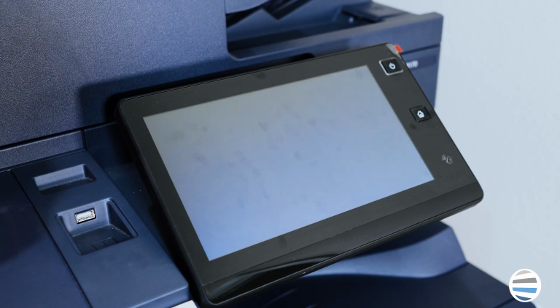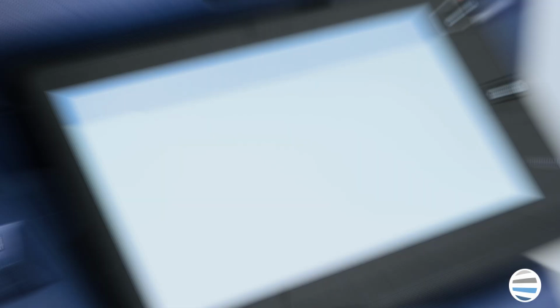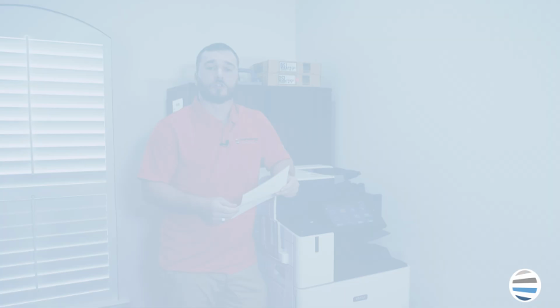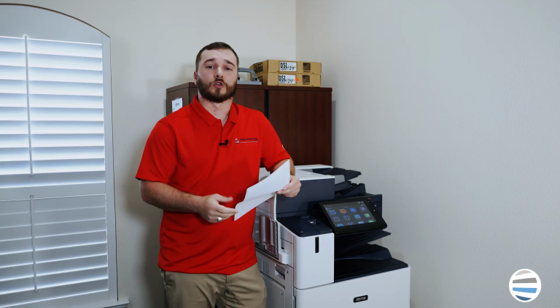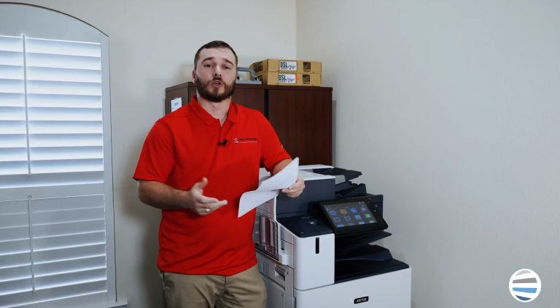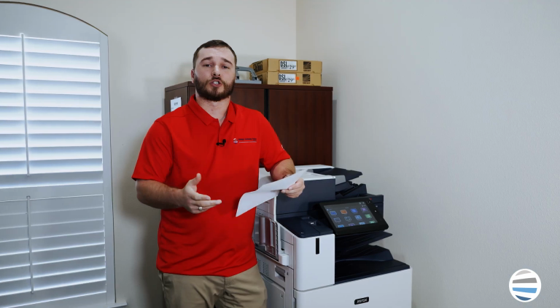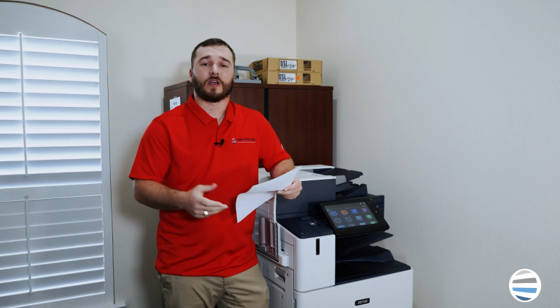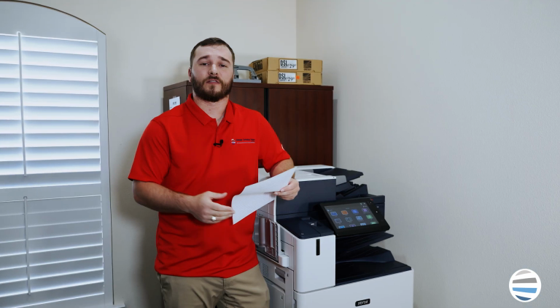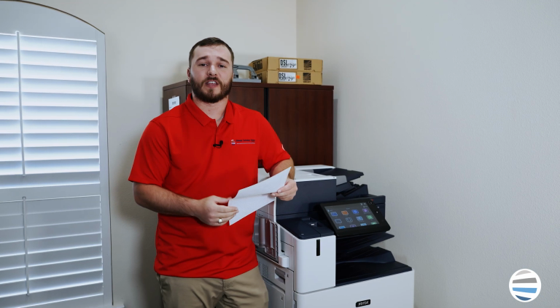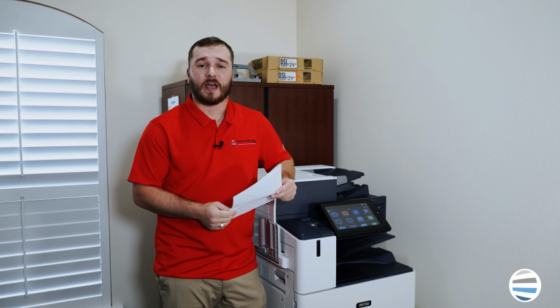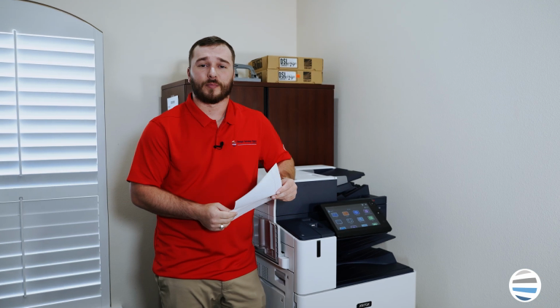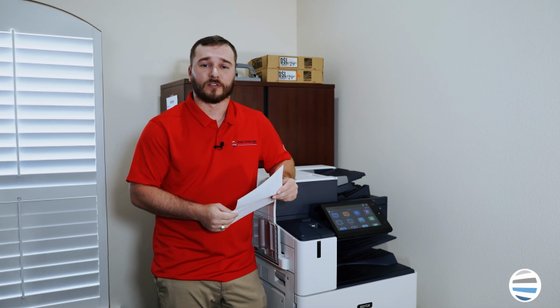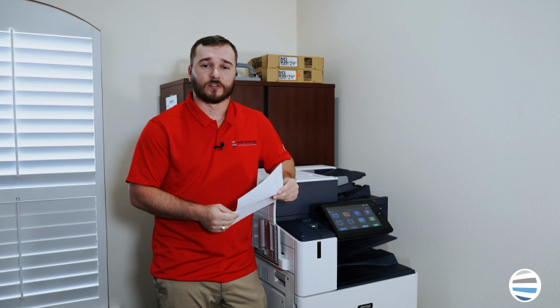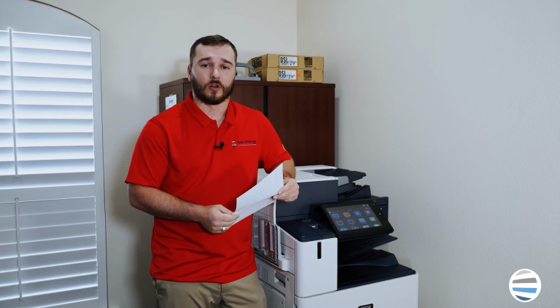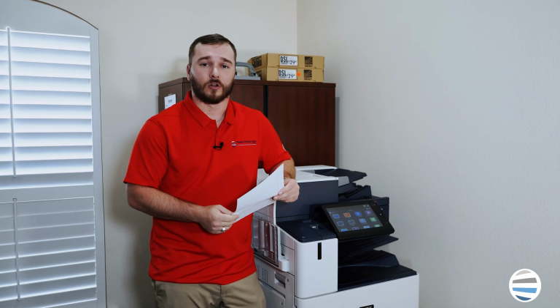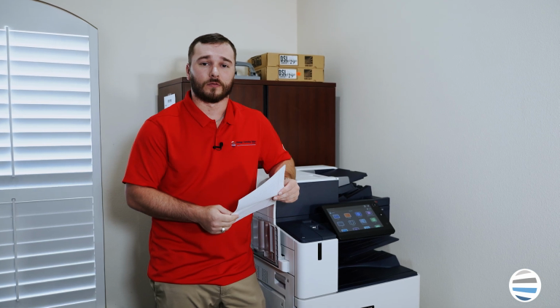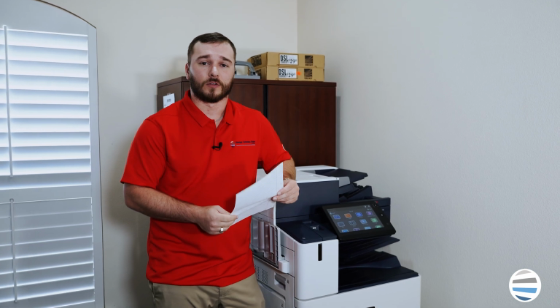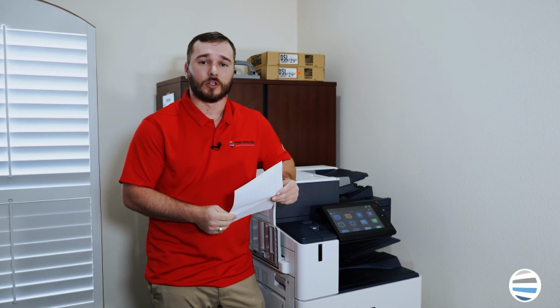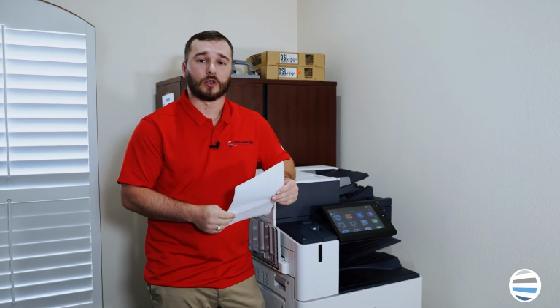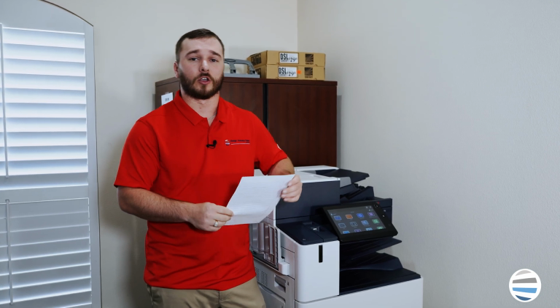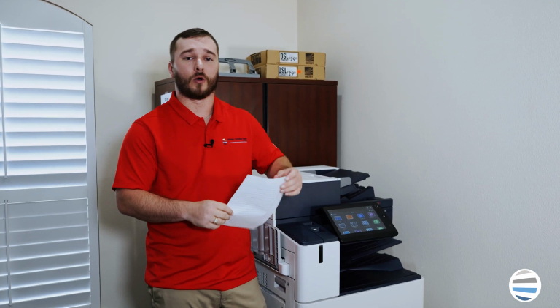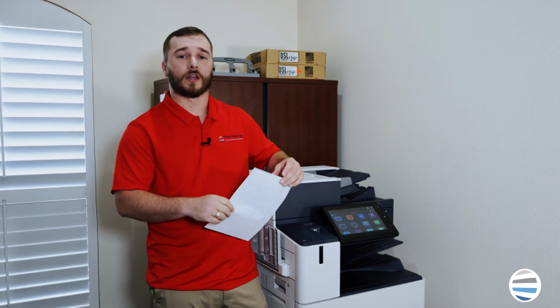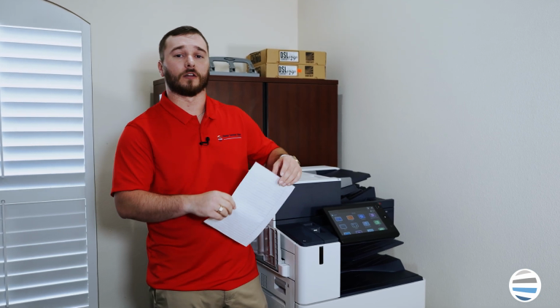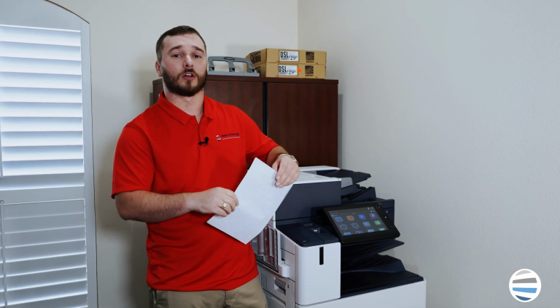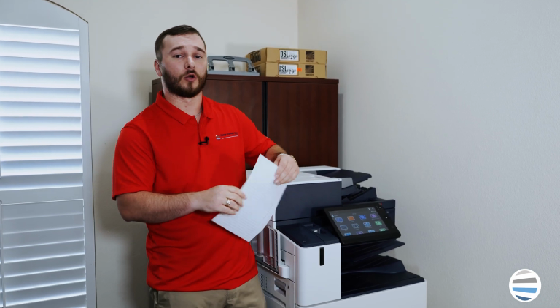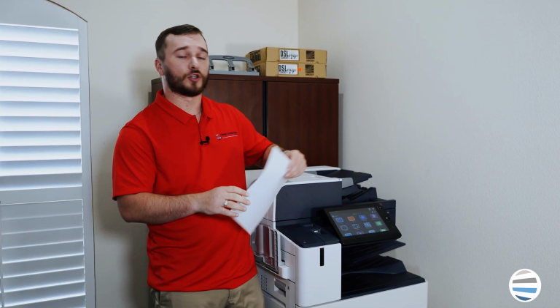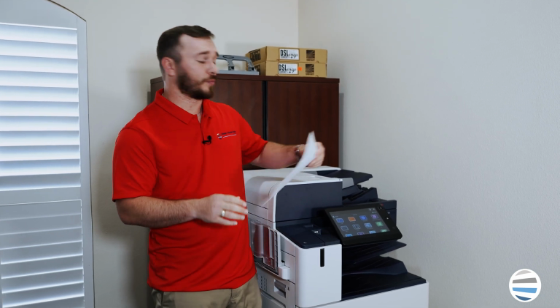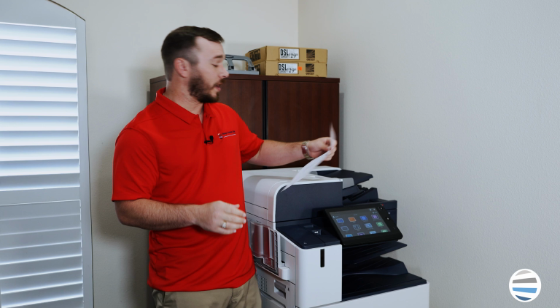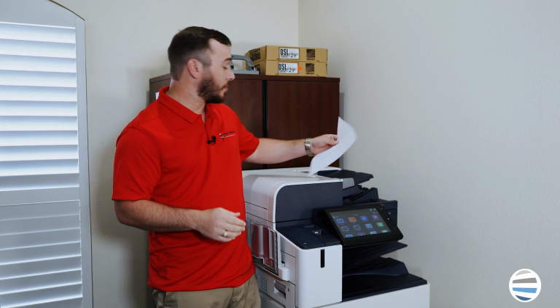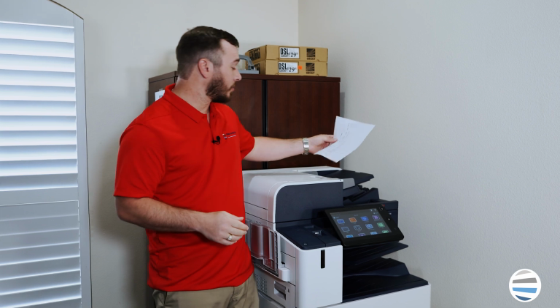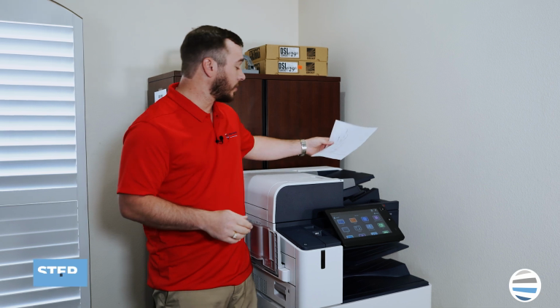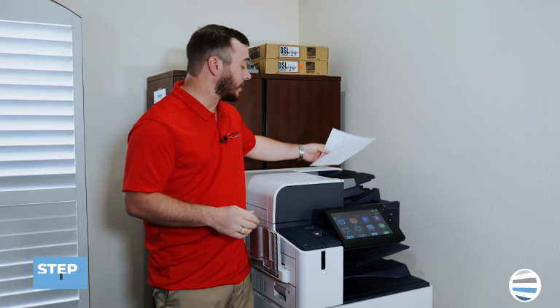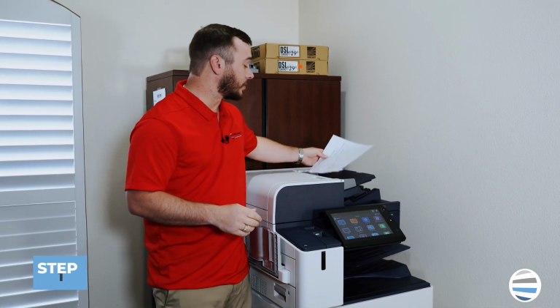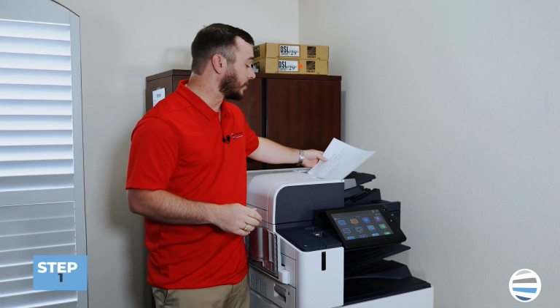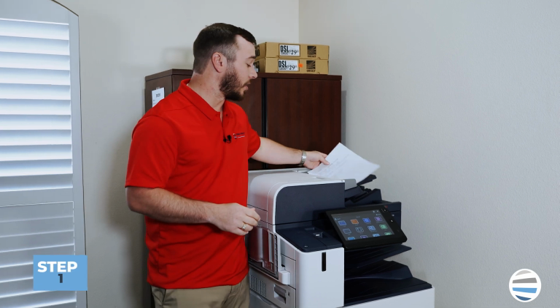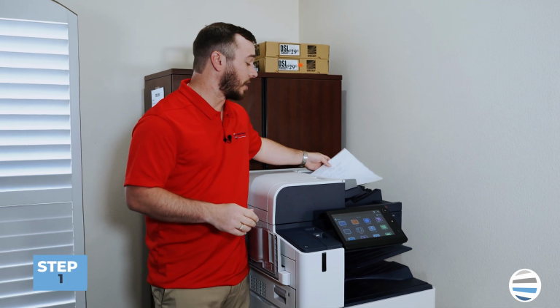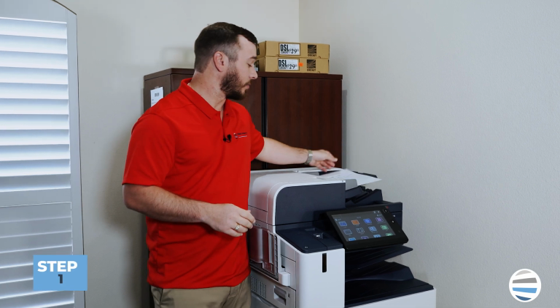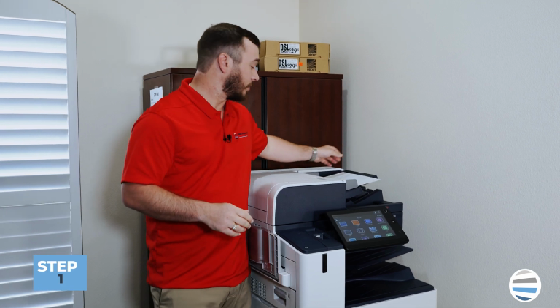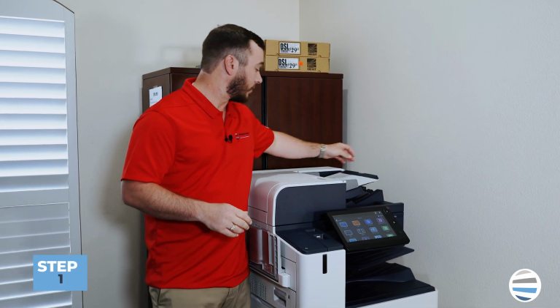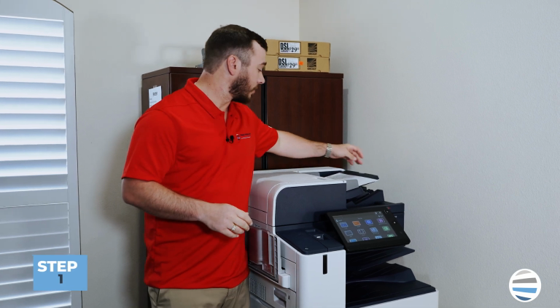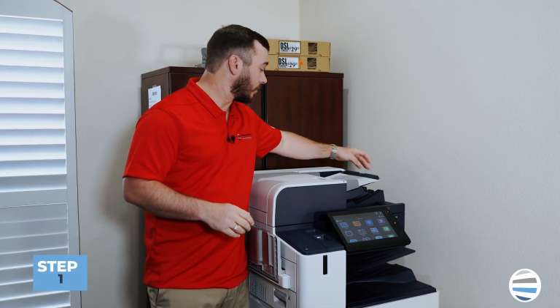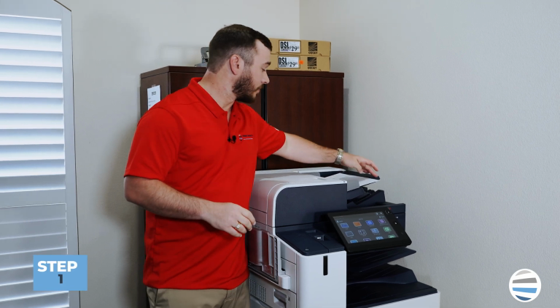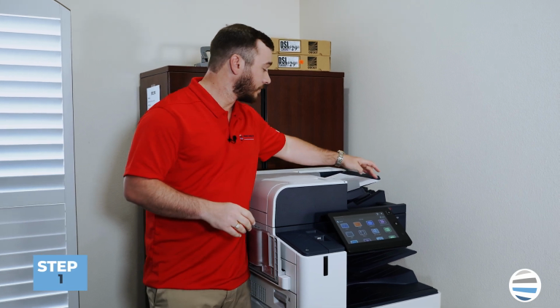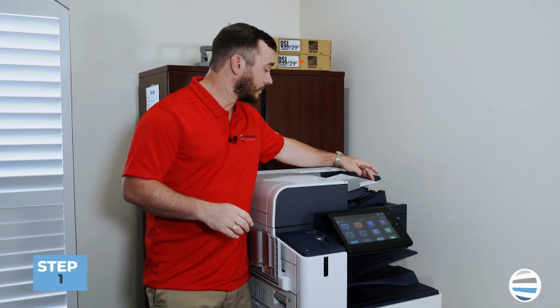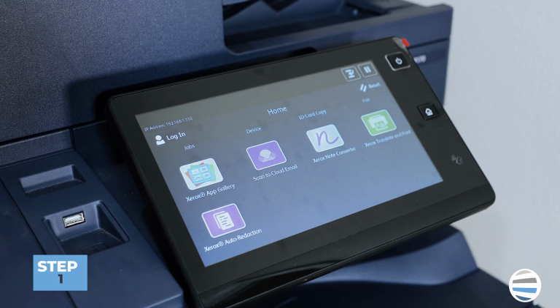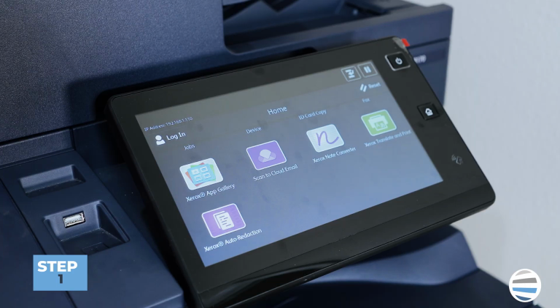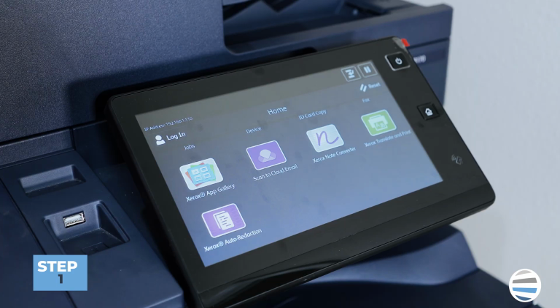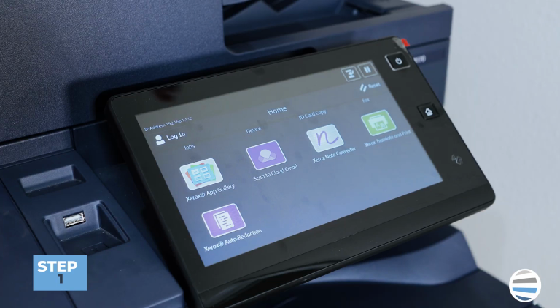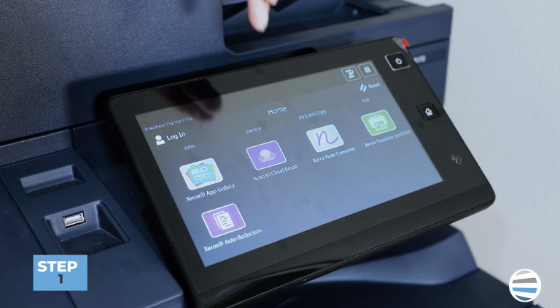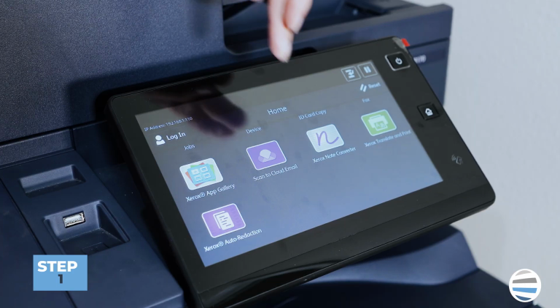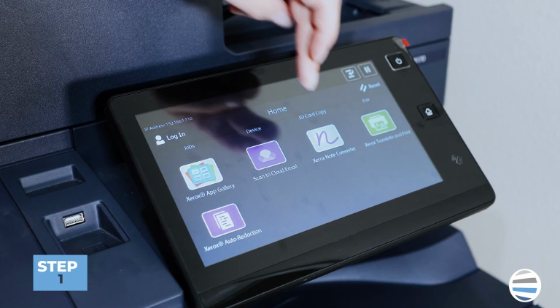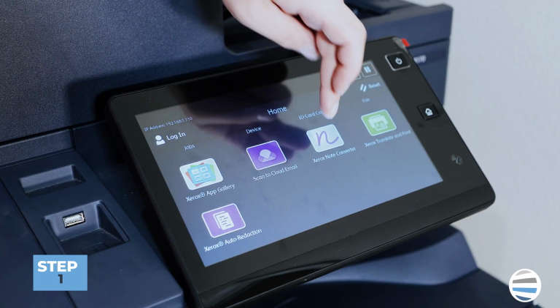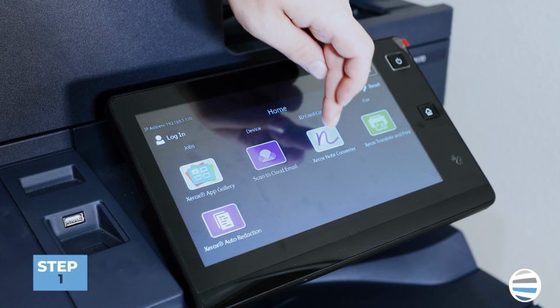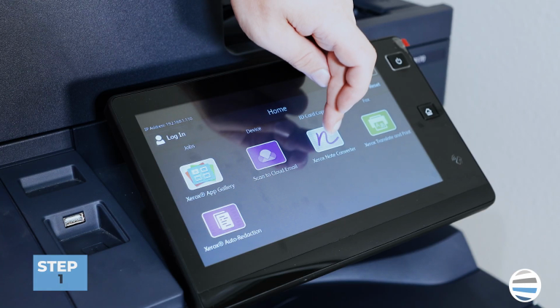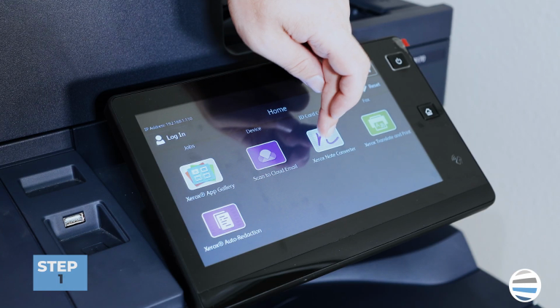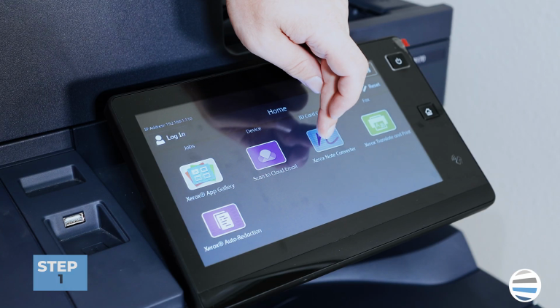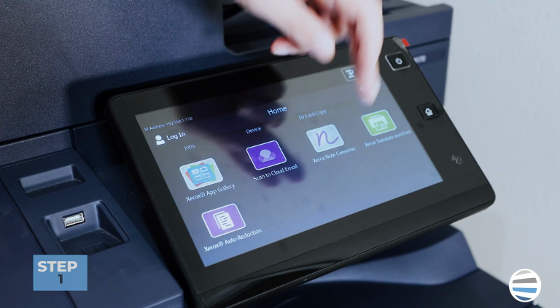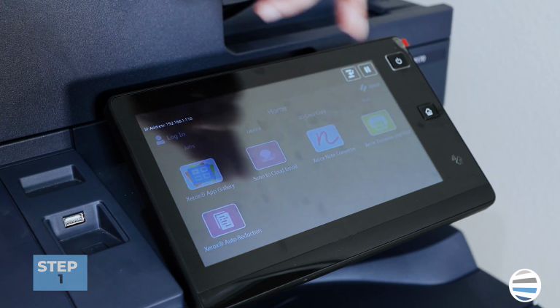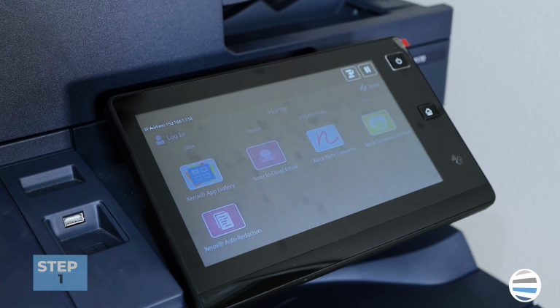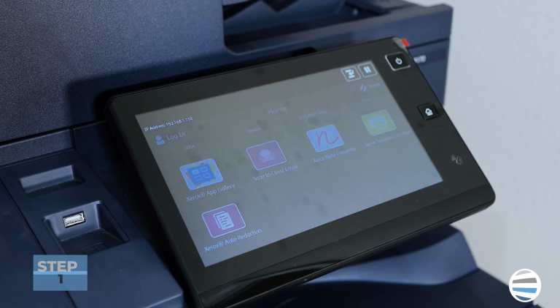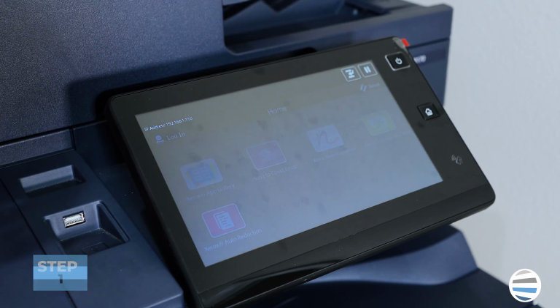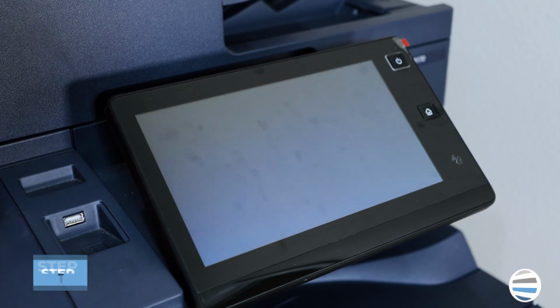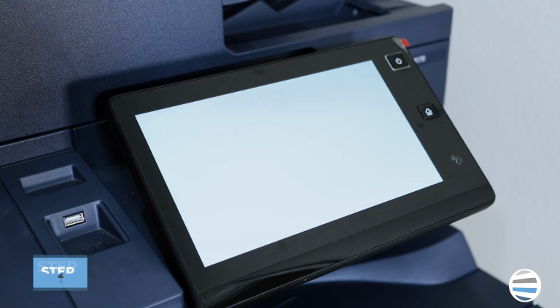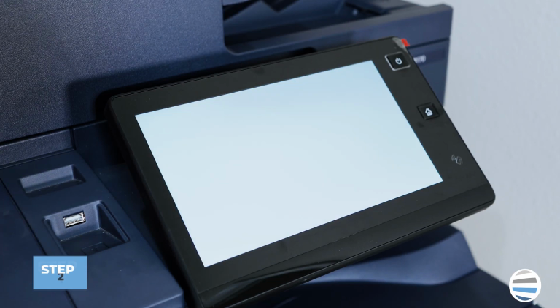Once you have the app installed, you can go ahead and load your paper into the document feeder, then open the Xerox Note Converter app.